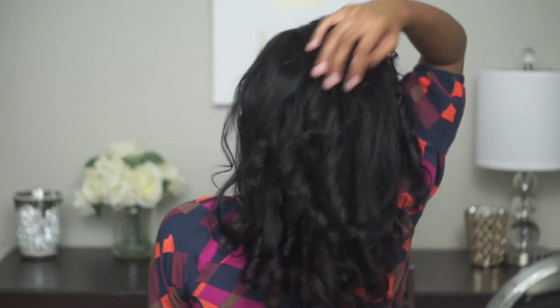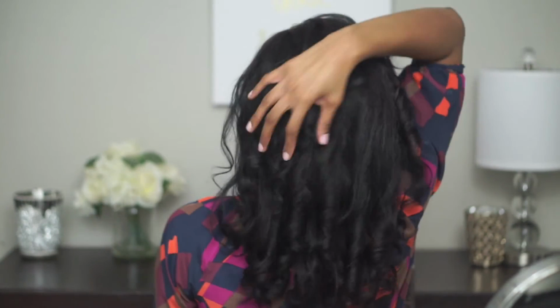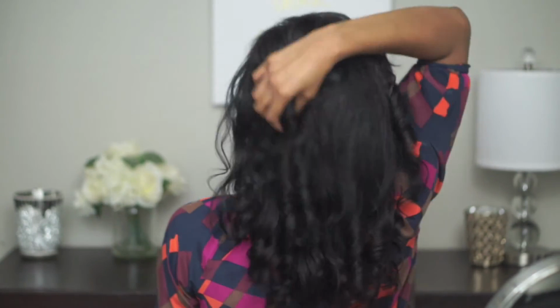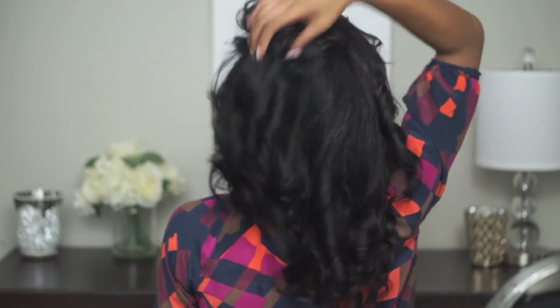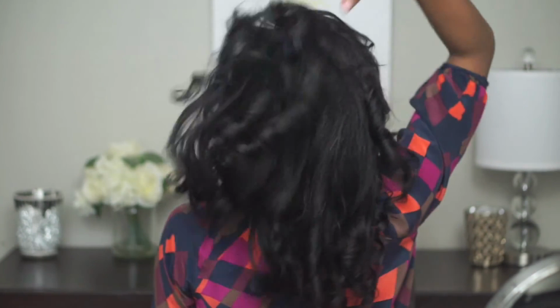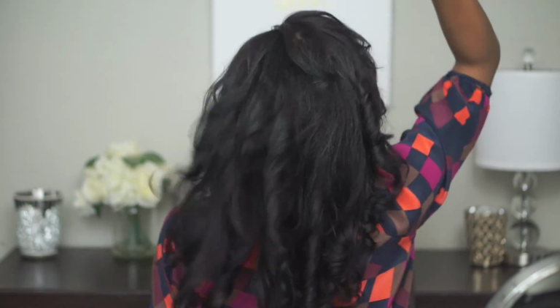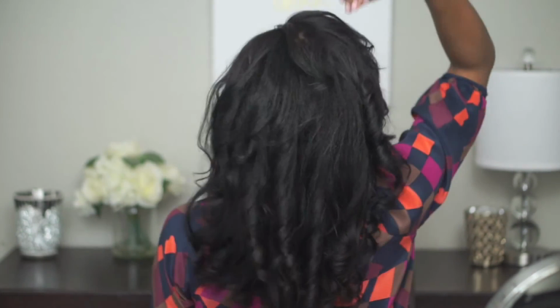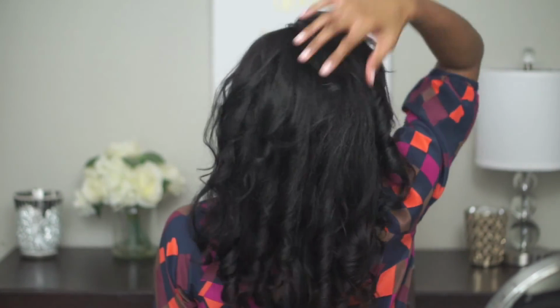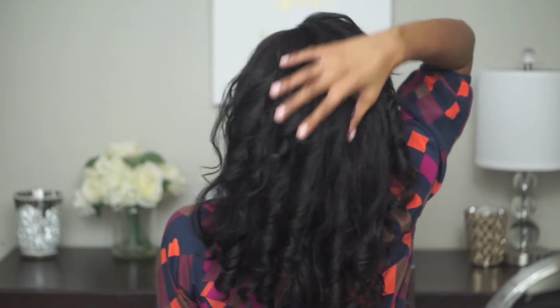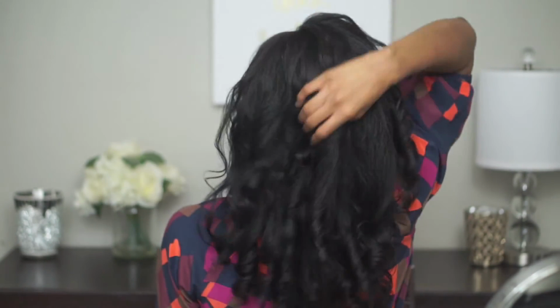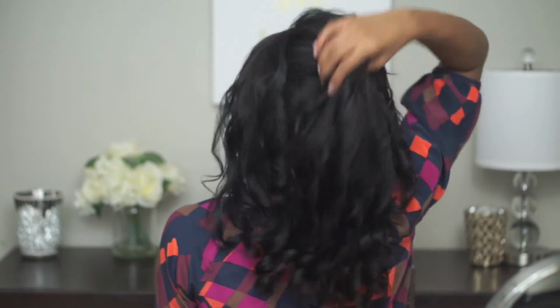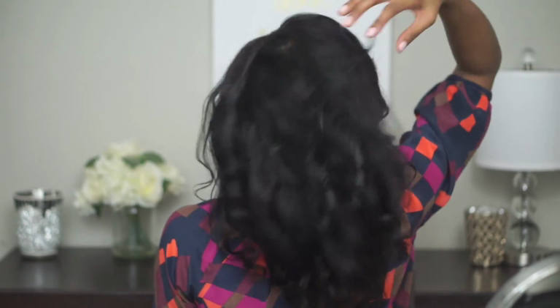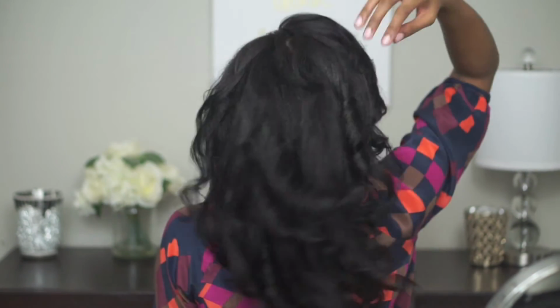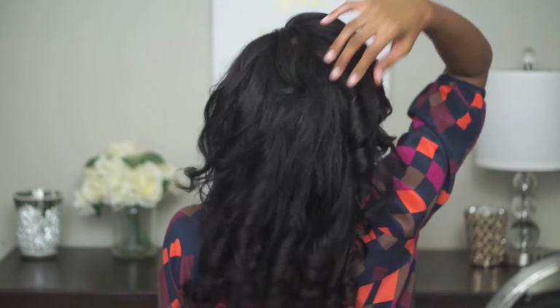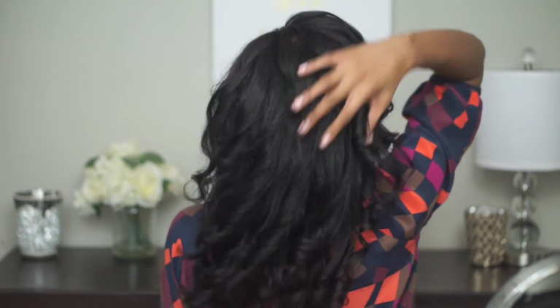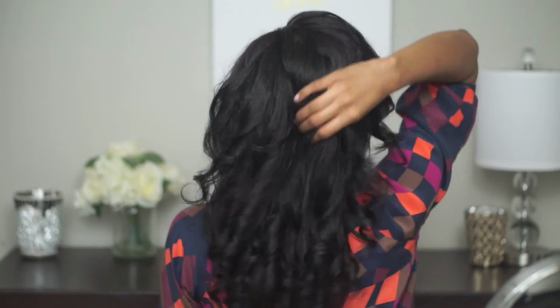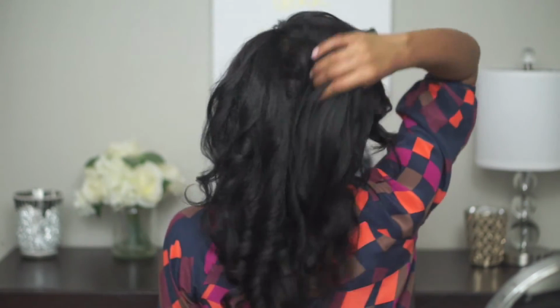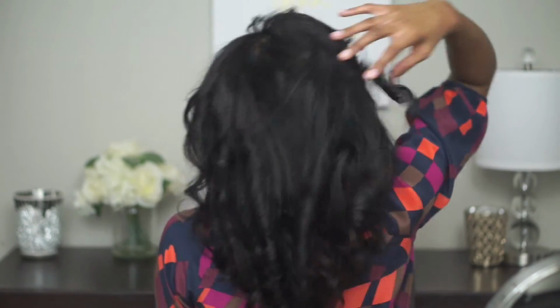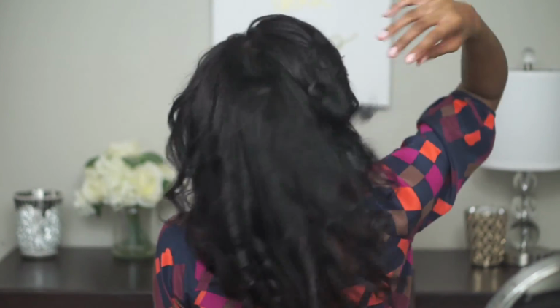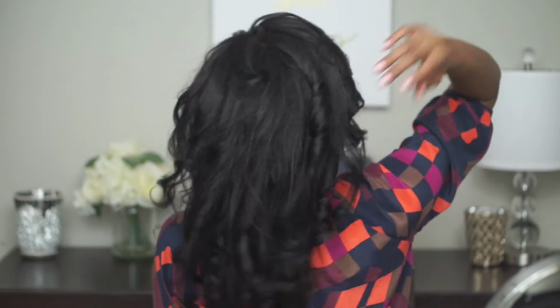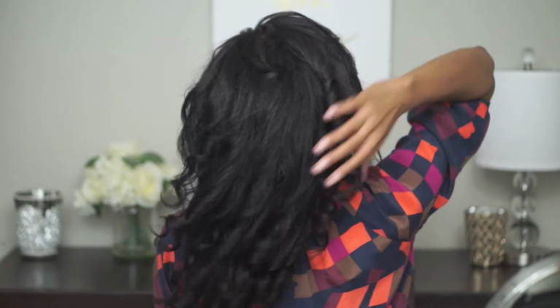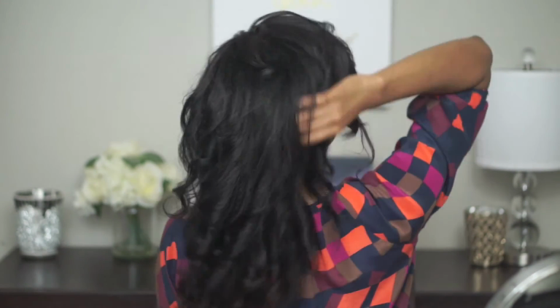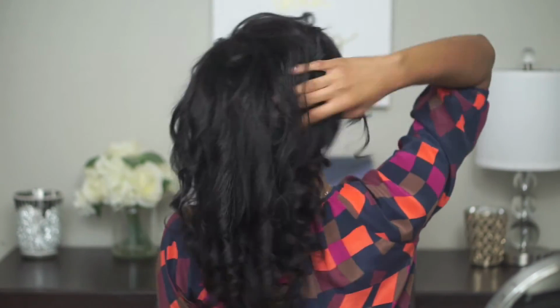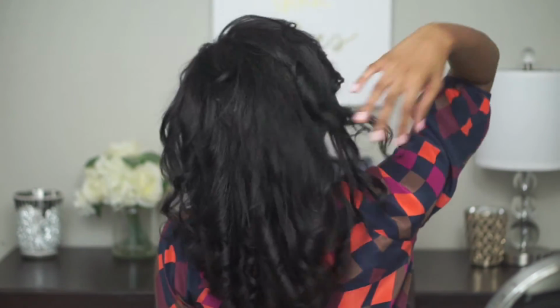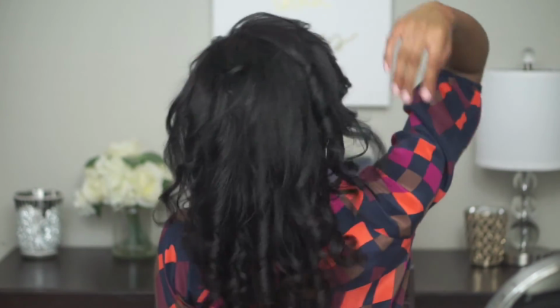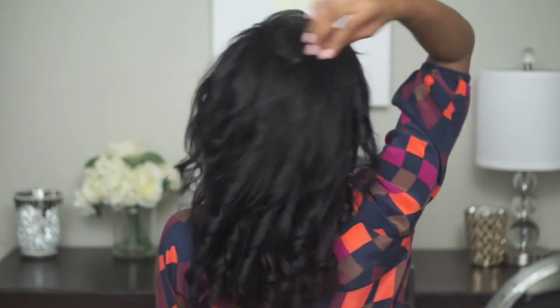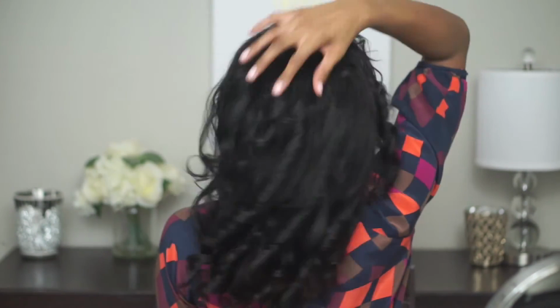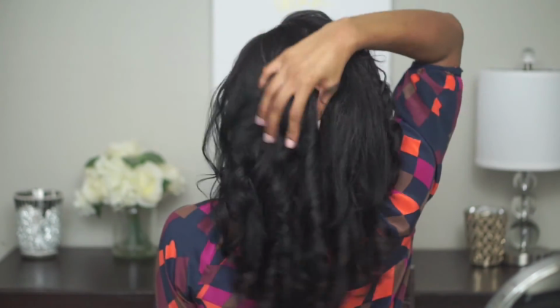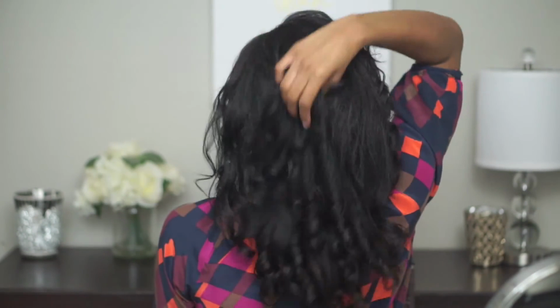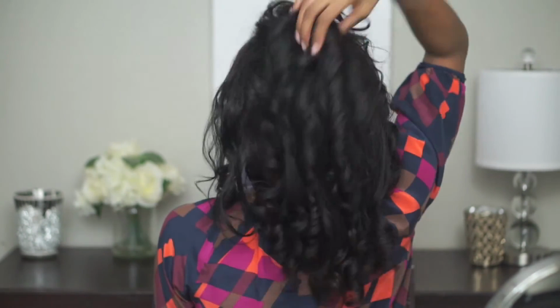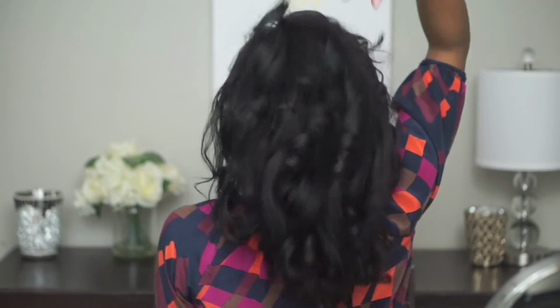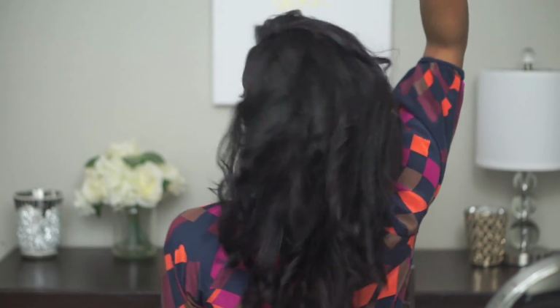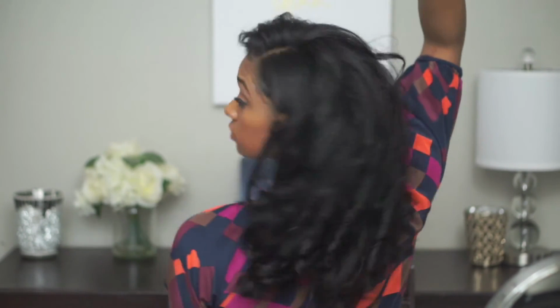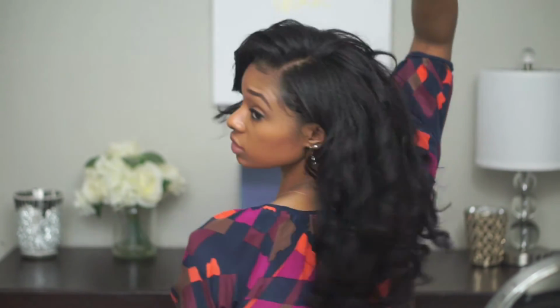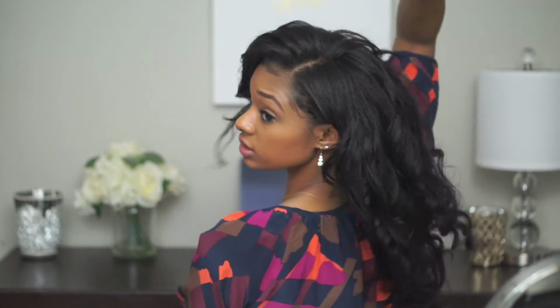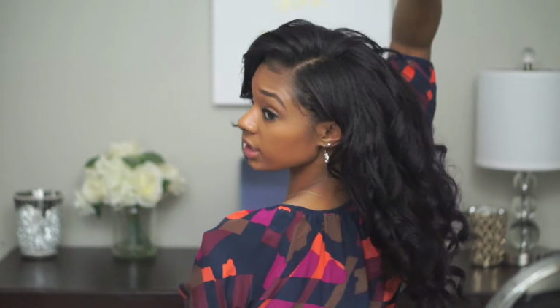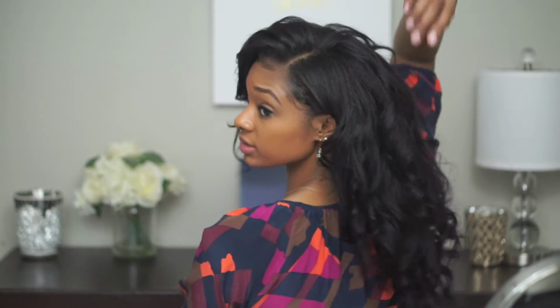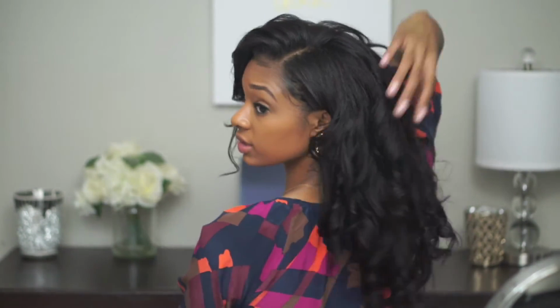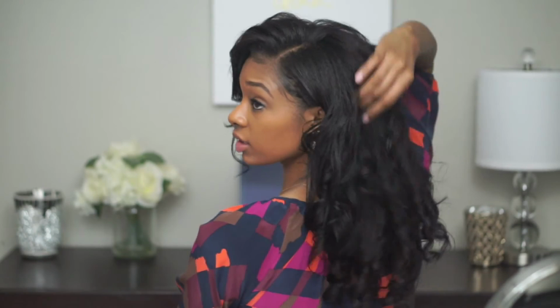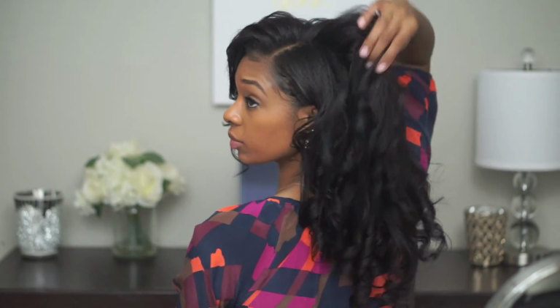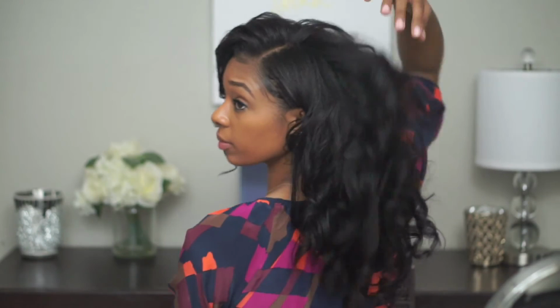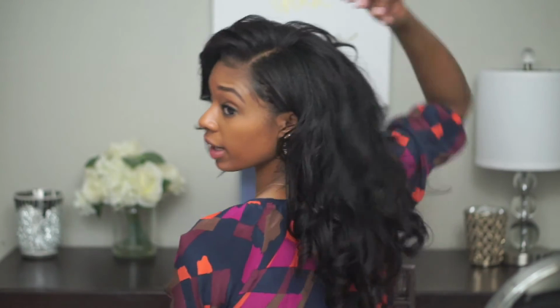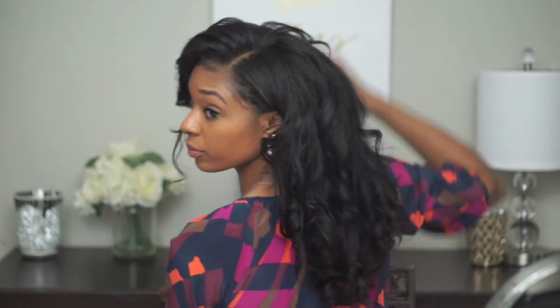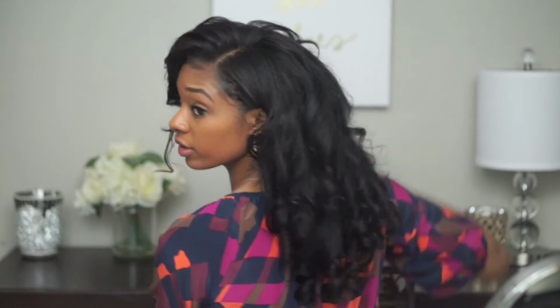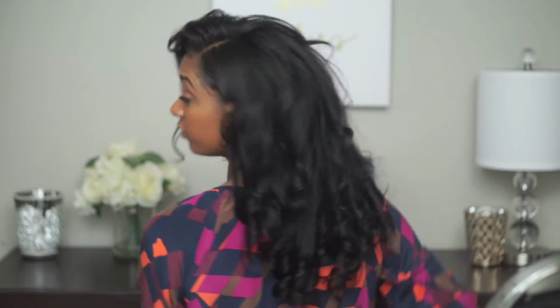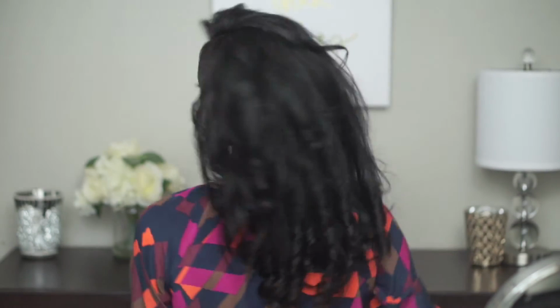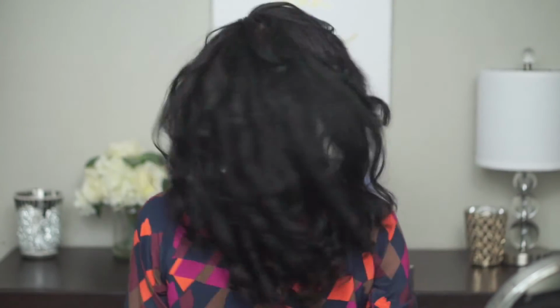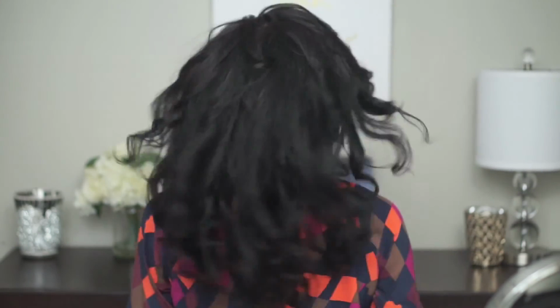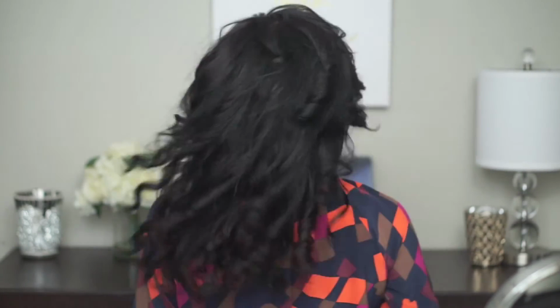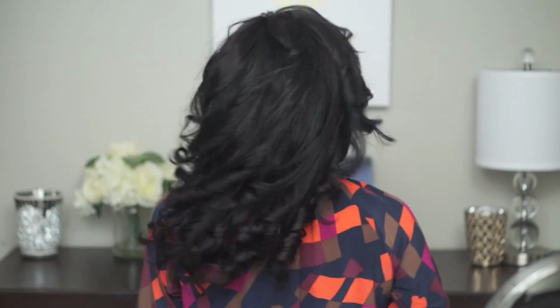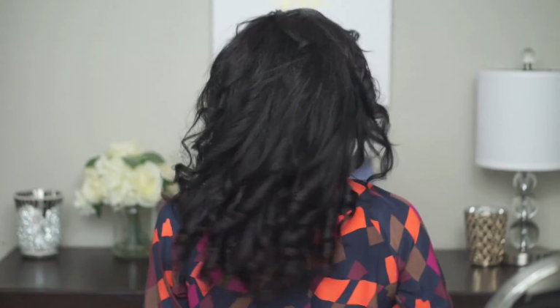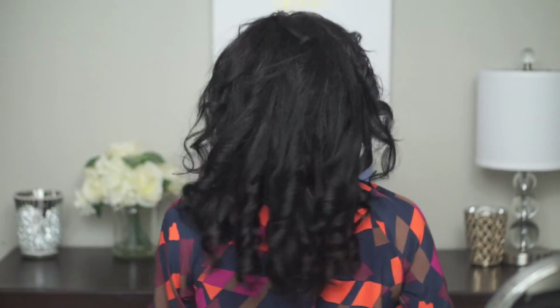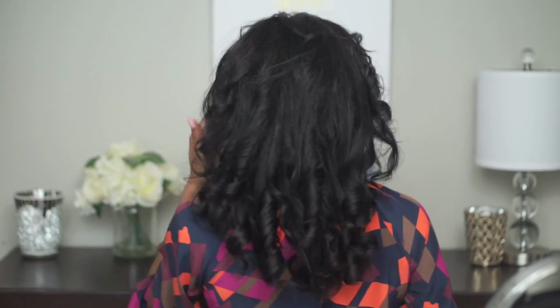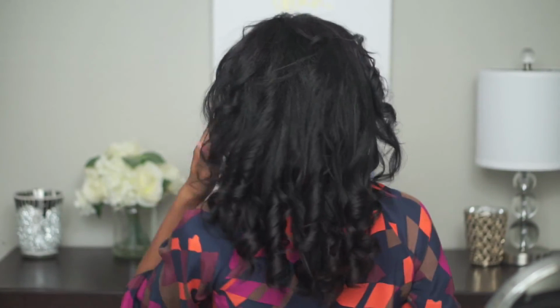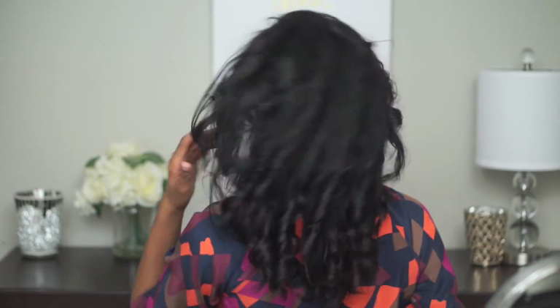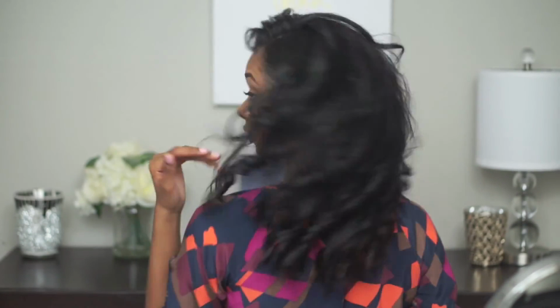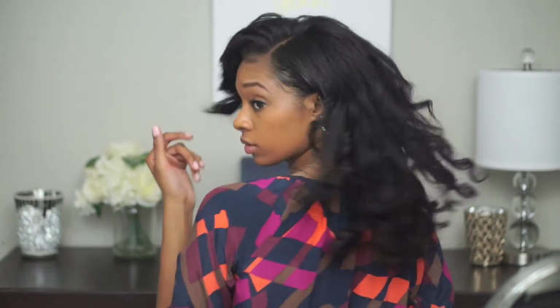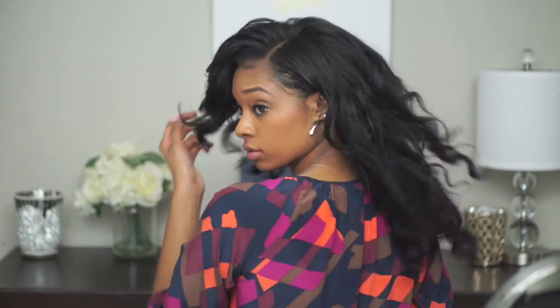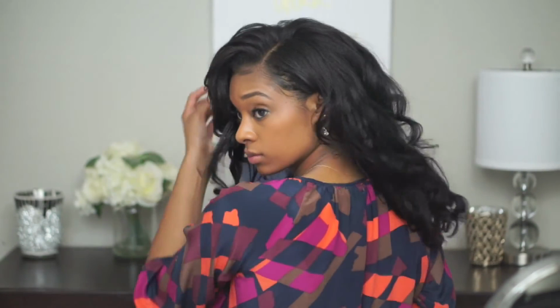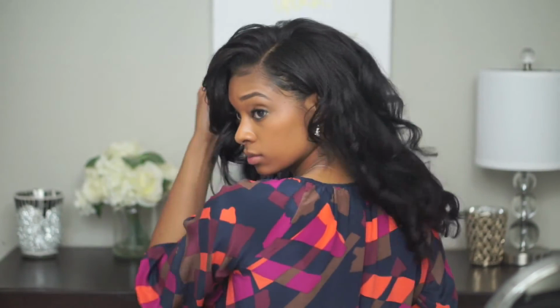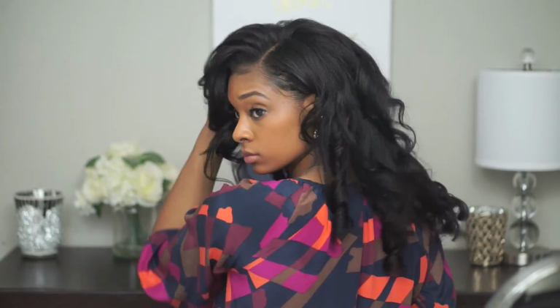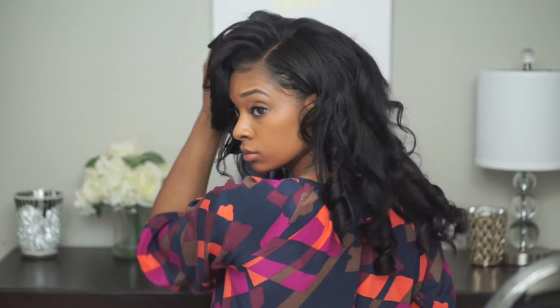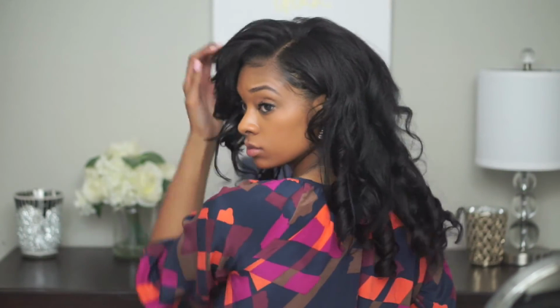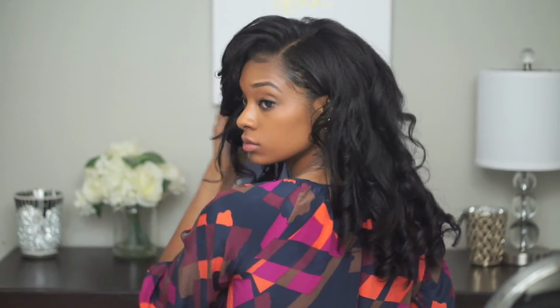So I hope you guys liked this video and you found it super helpful. Please like, comment, and subscribe and let me know what other videos you guys want to see.